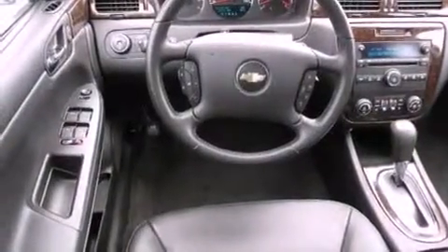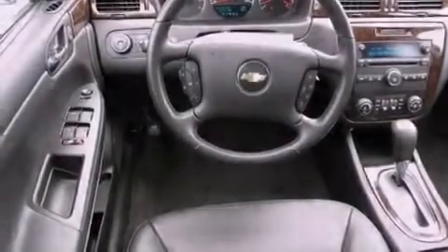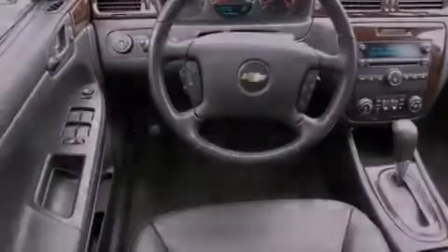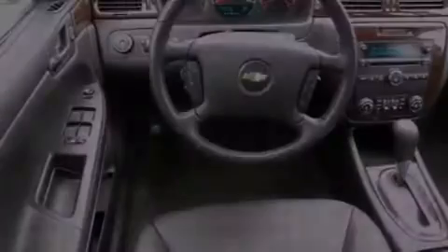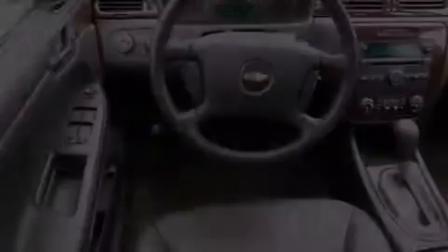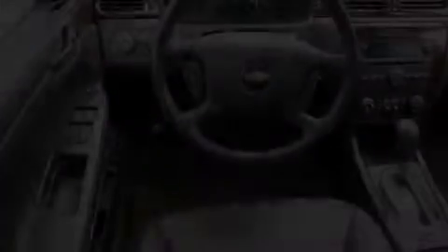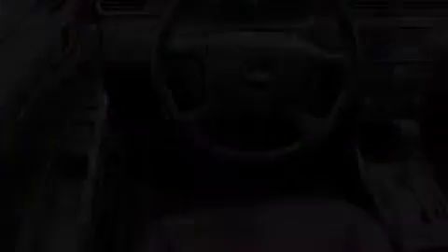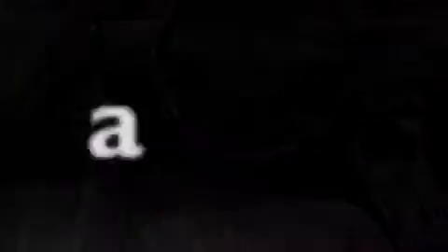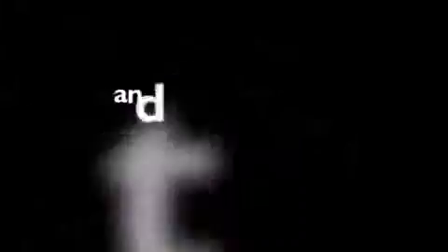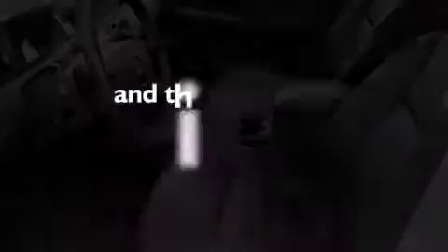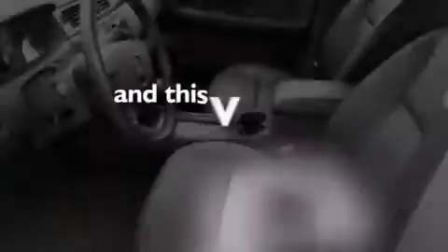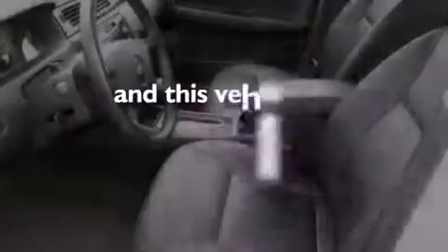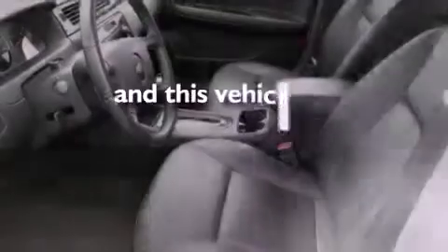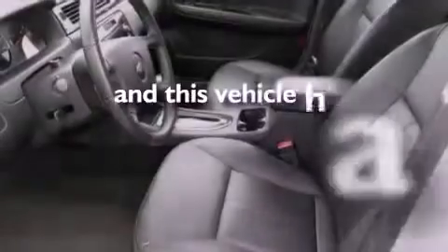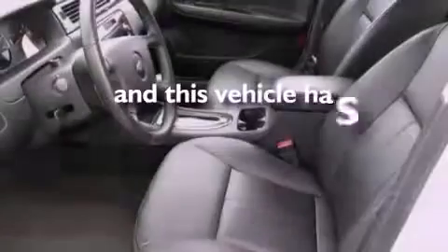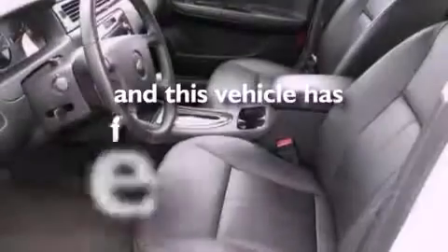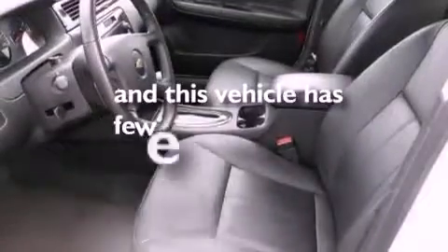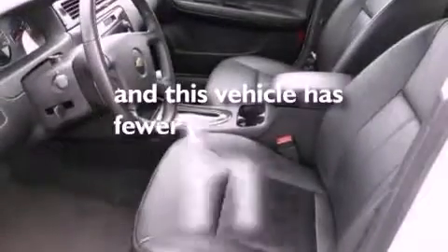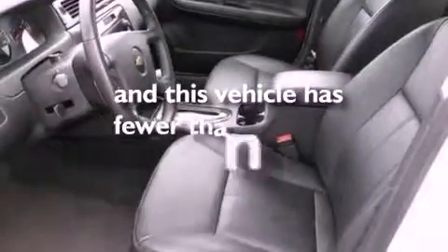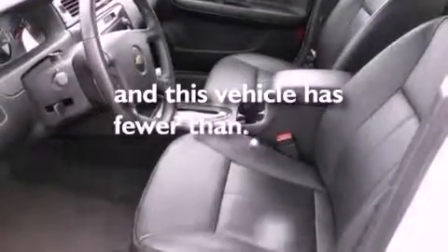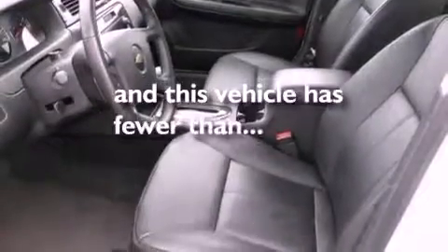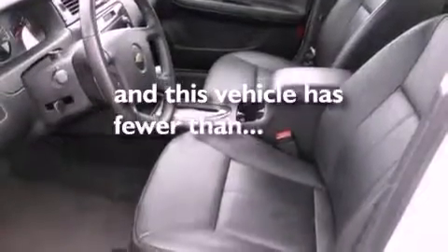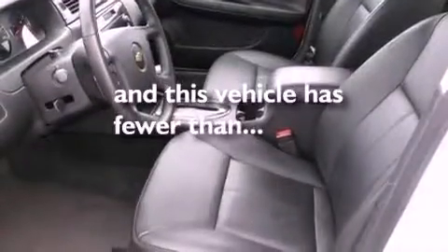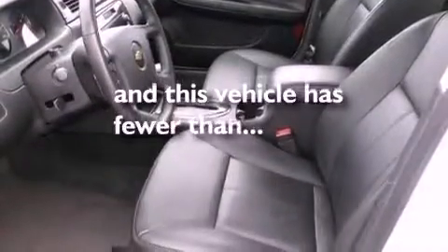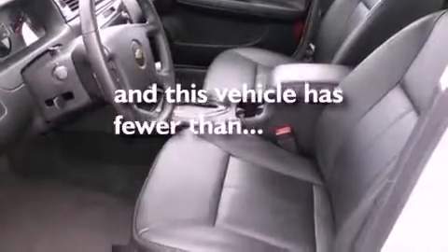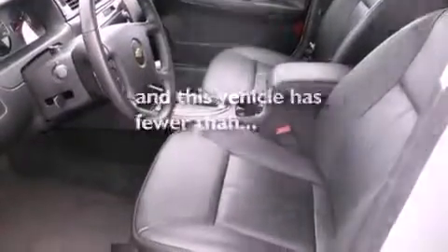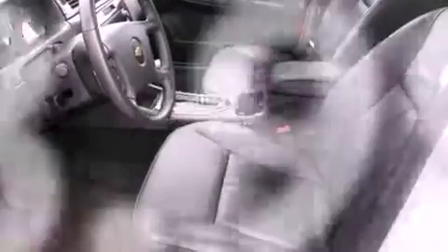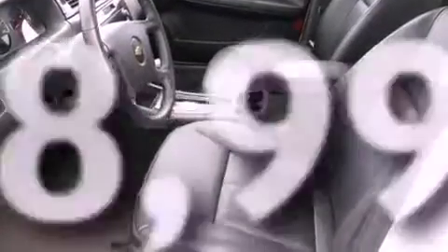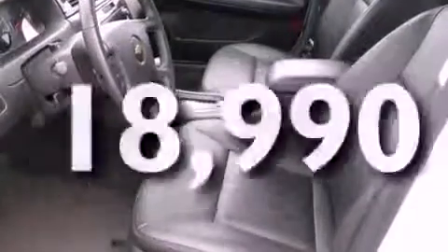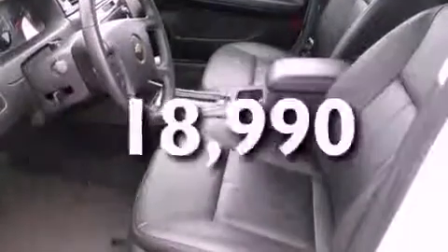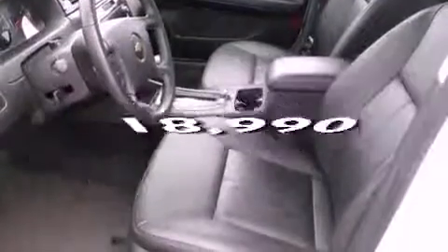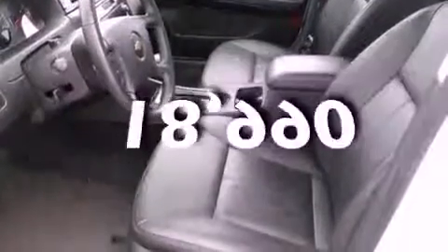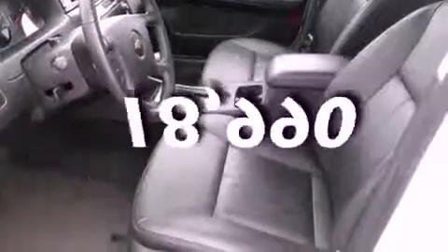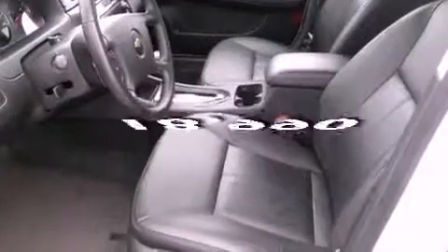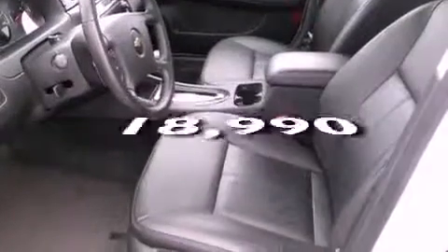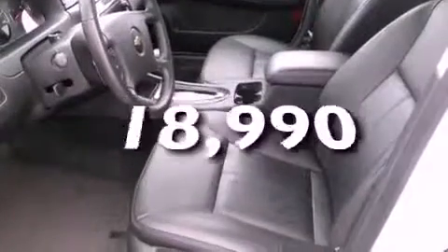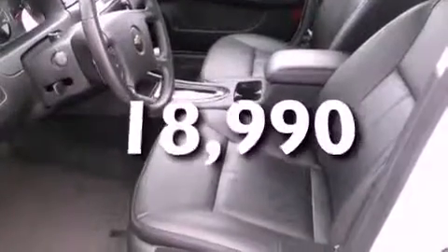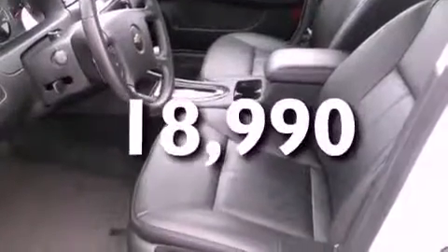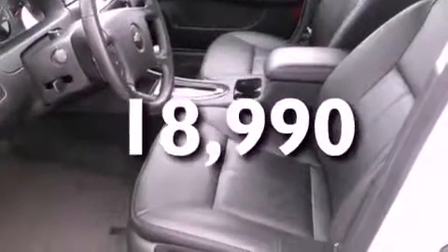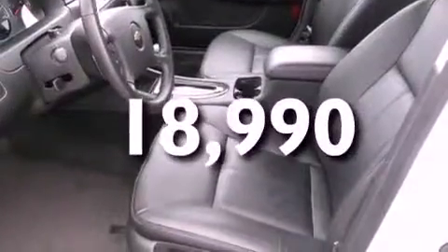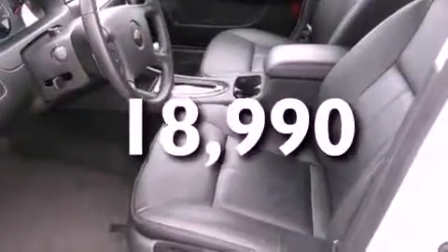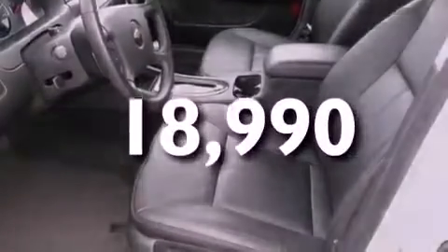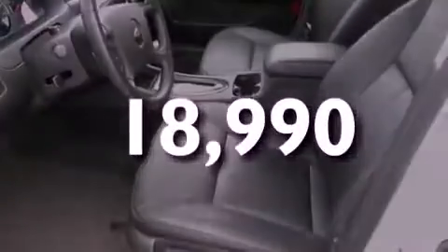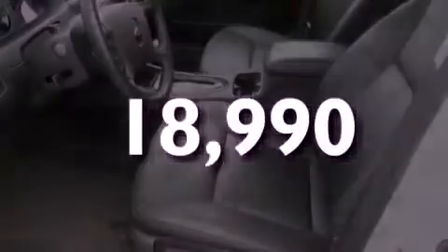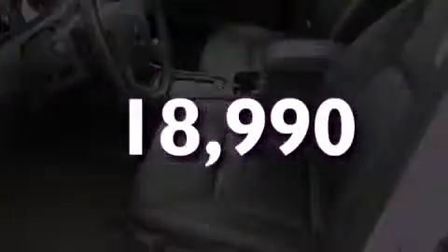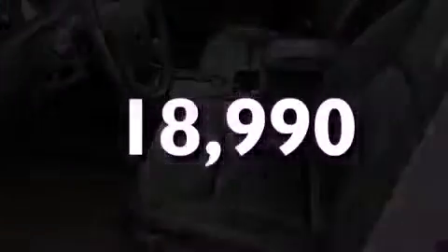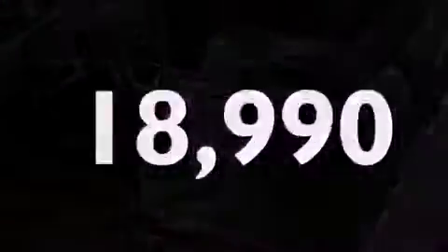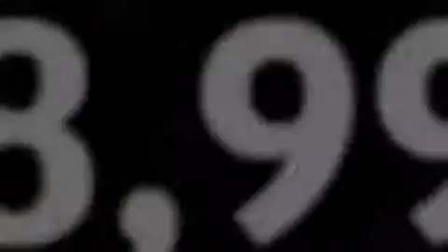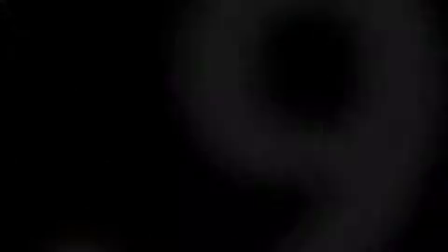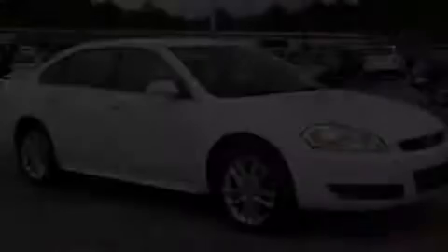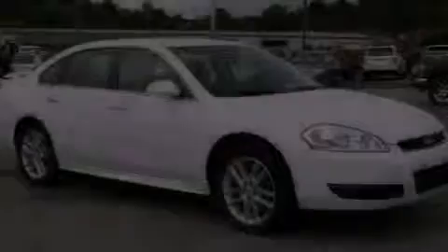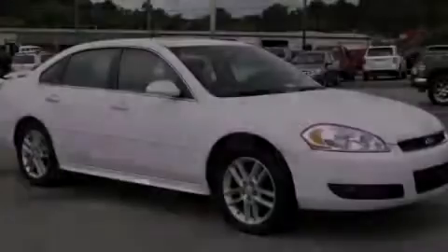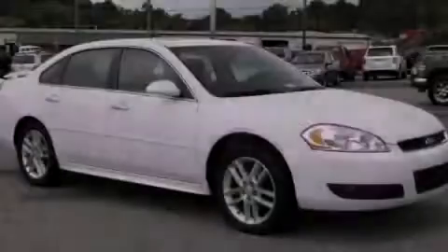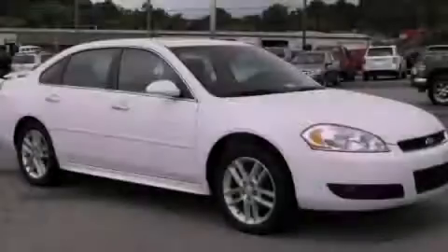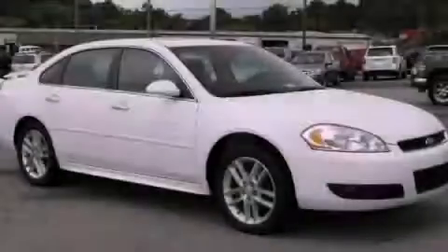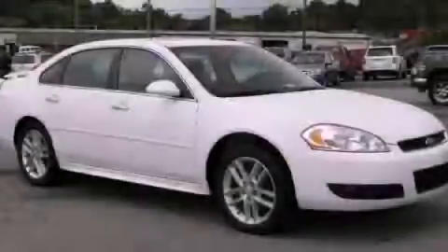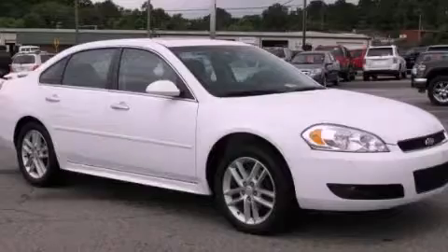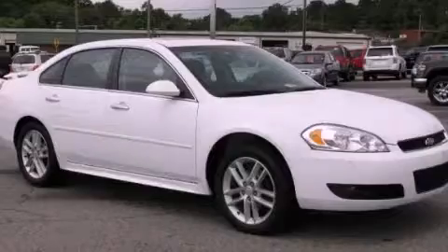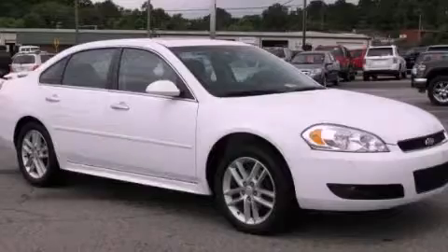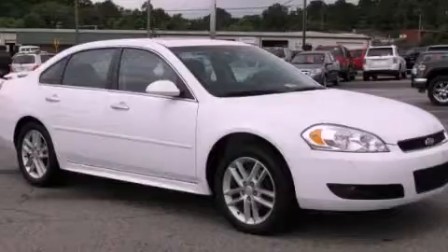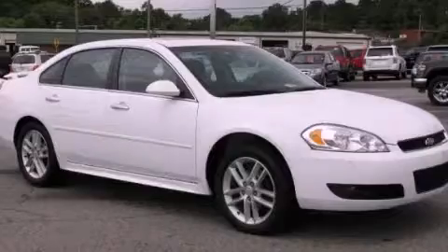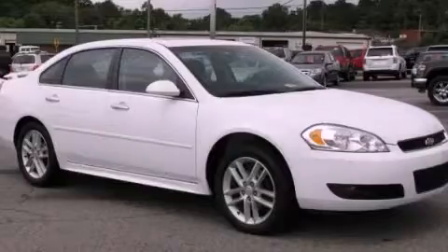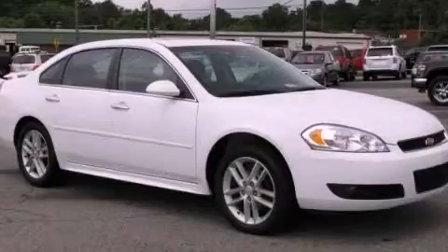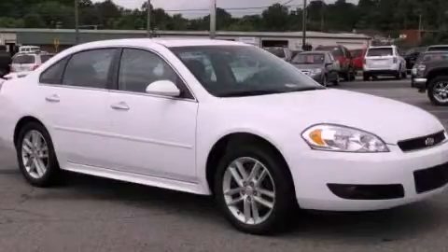This vehicle has fewer than 19,000 miles on the odometer. Please call today to reserve this vehicle for a test drive.